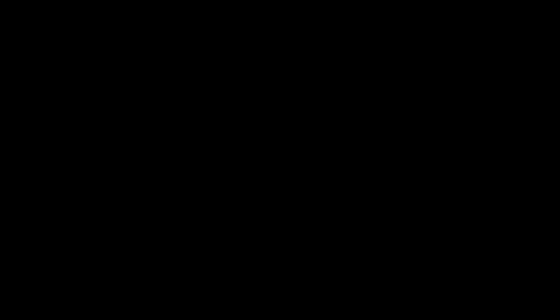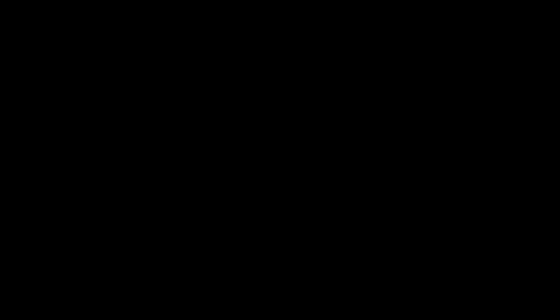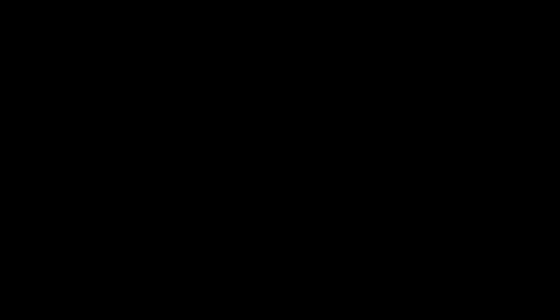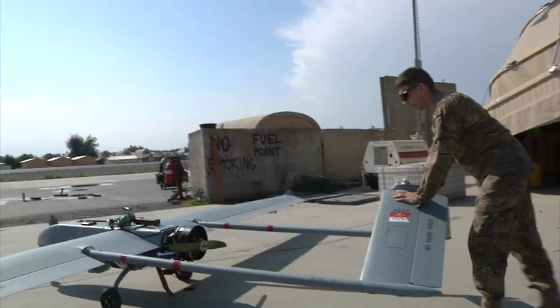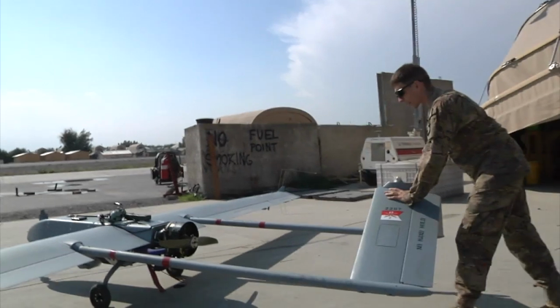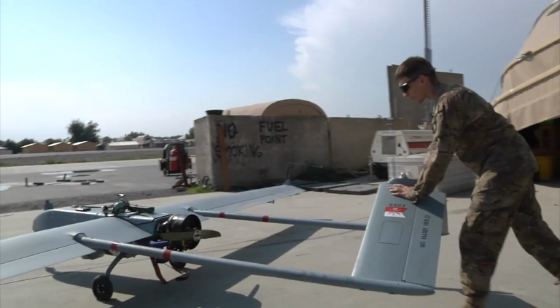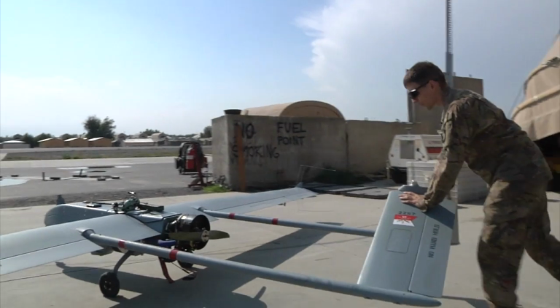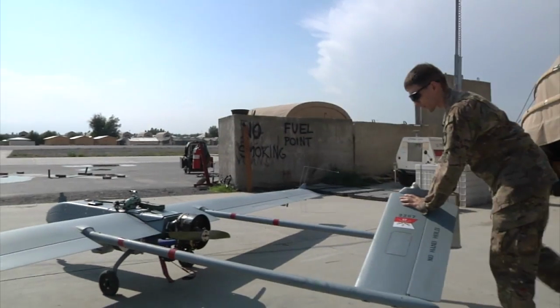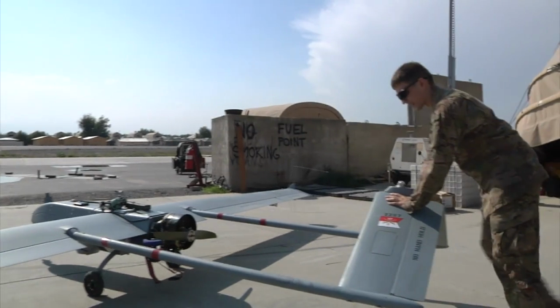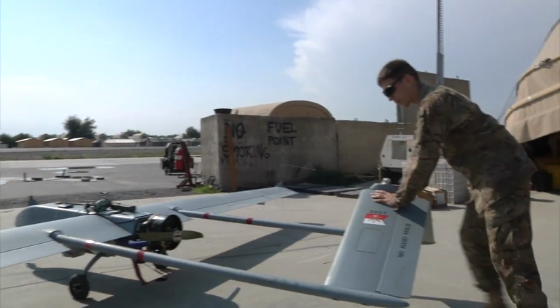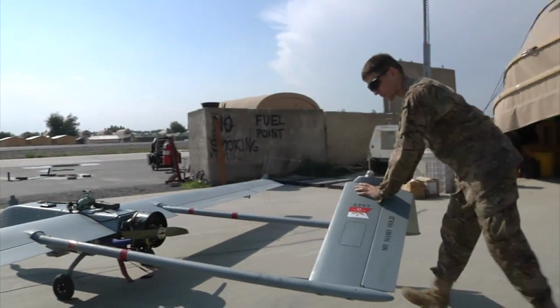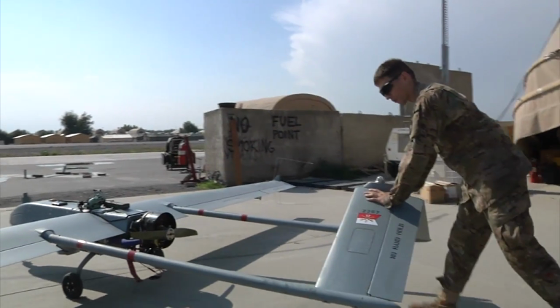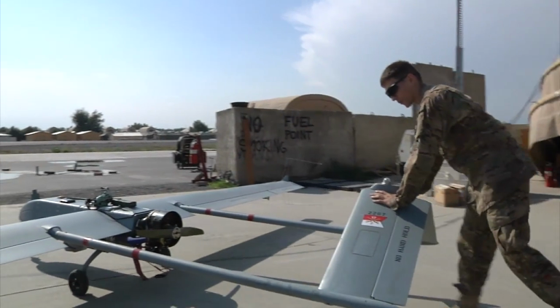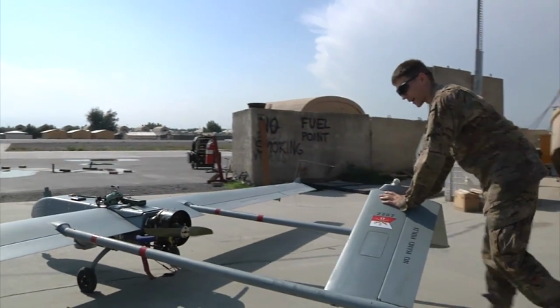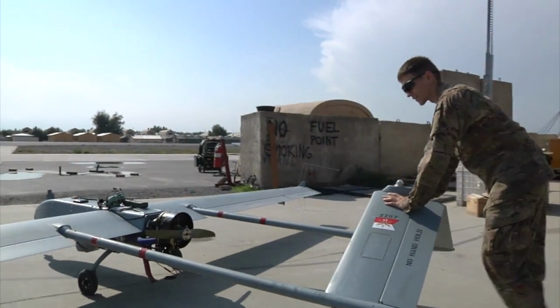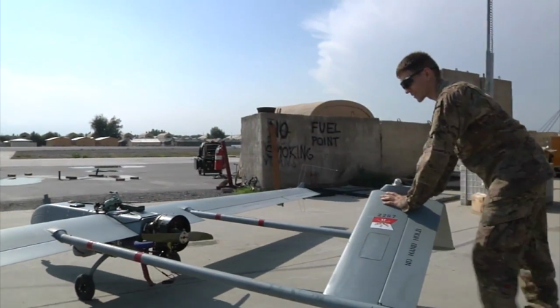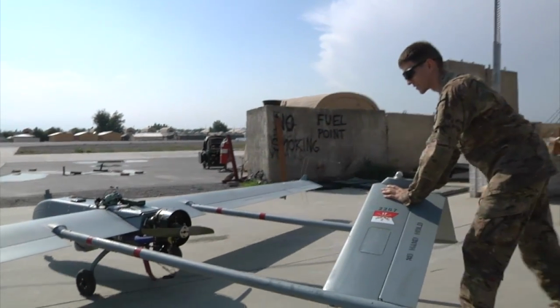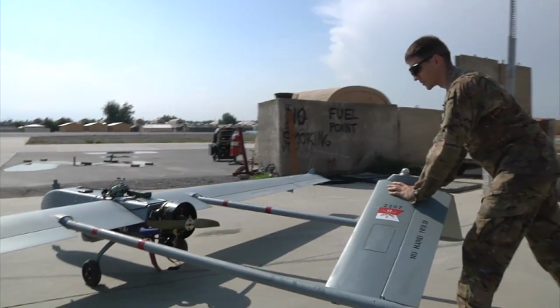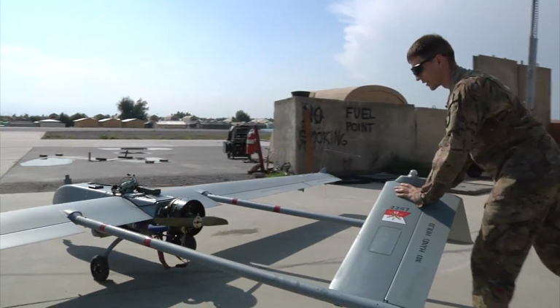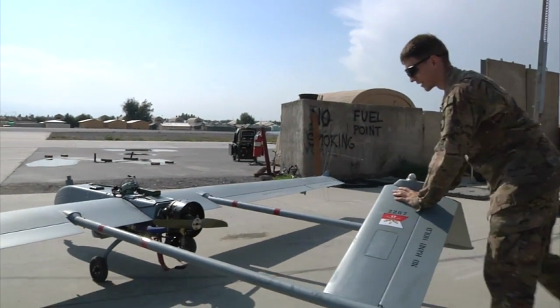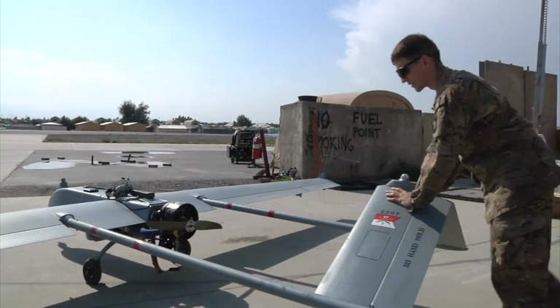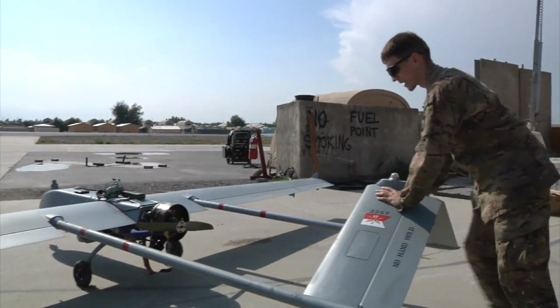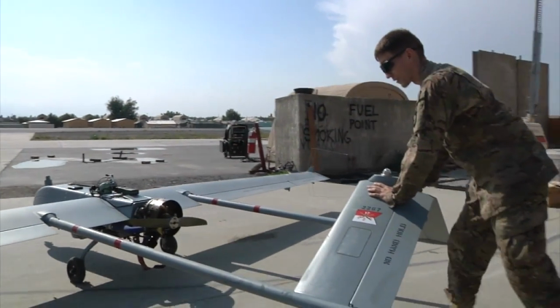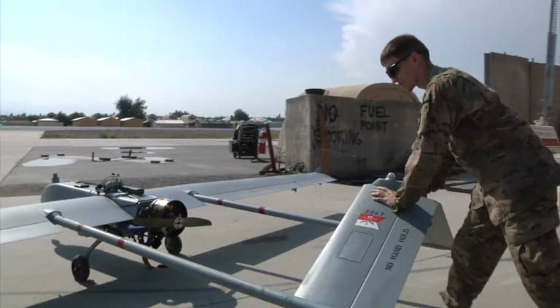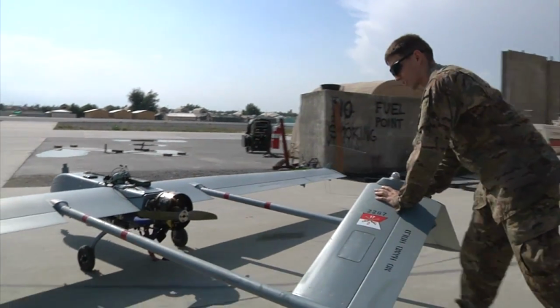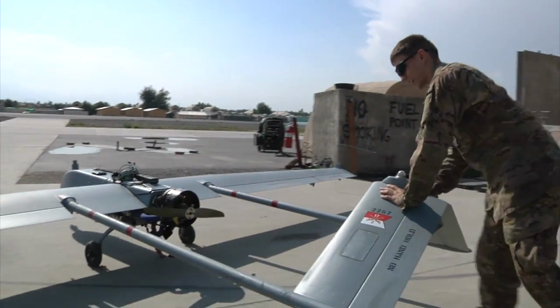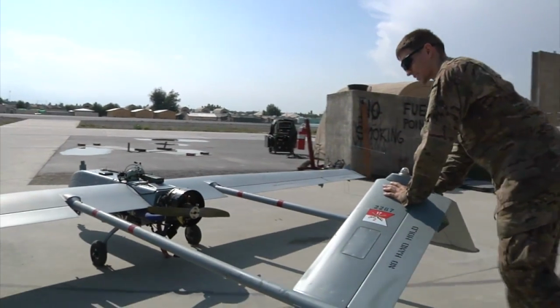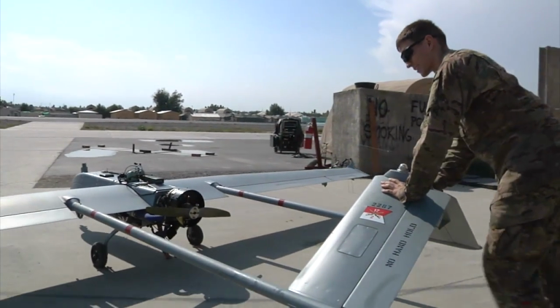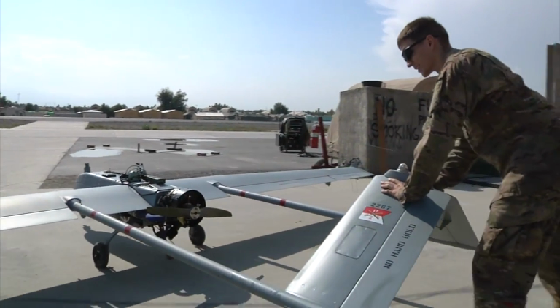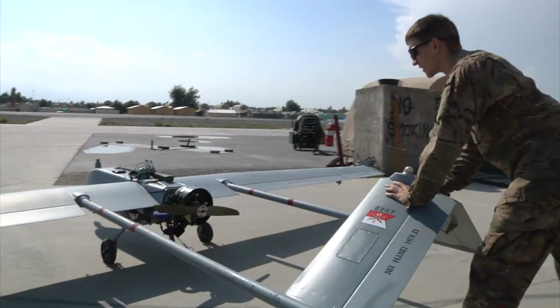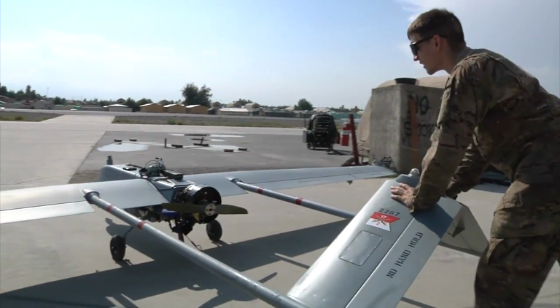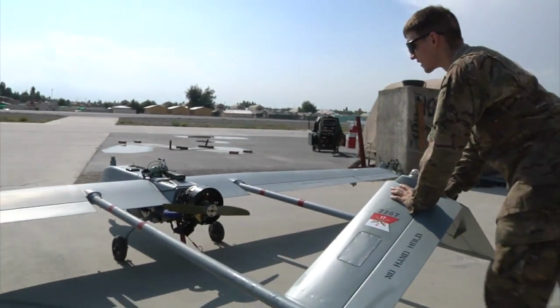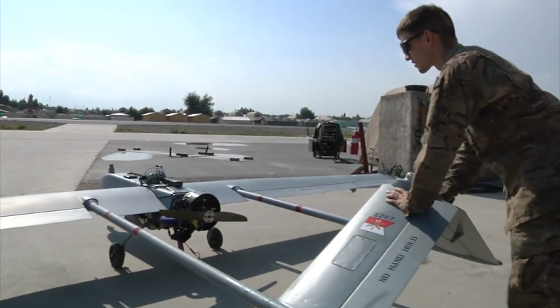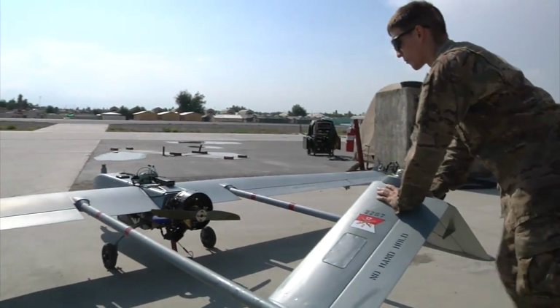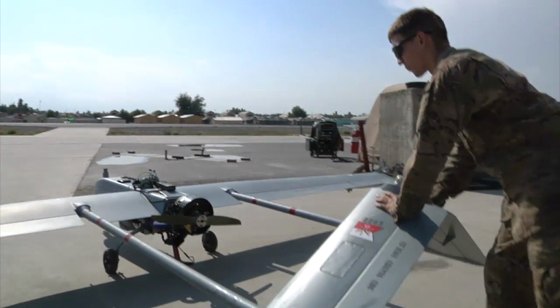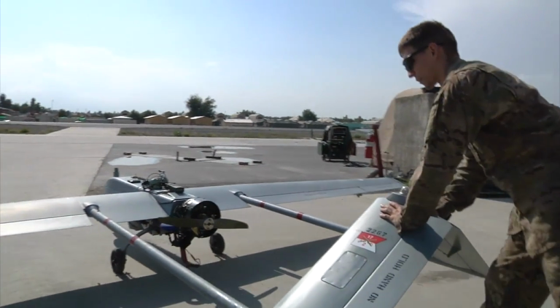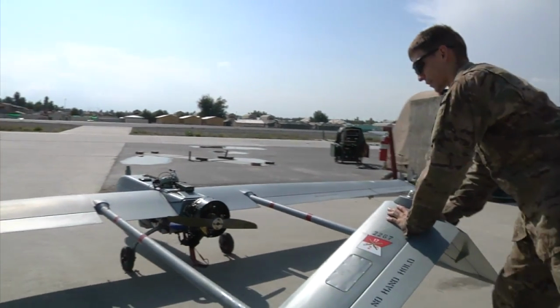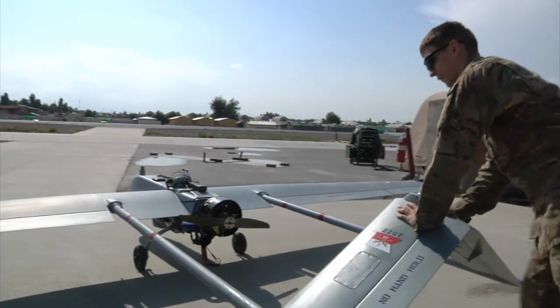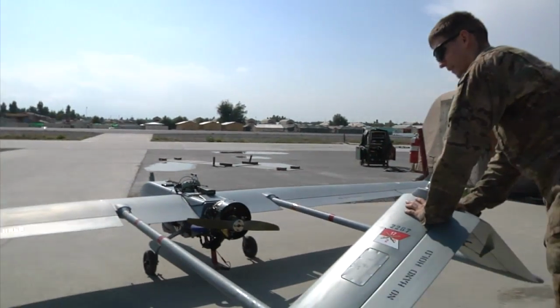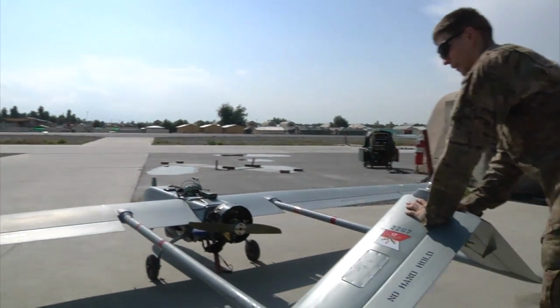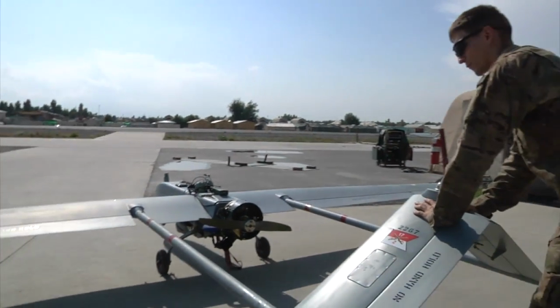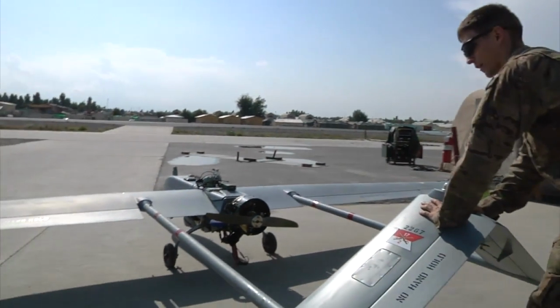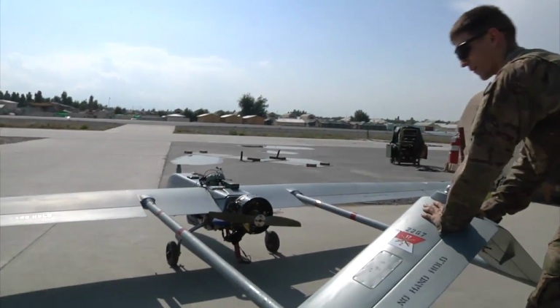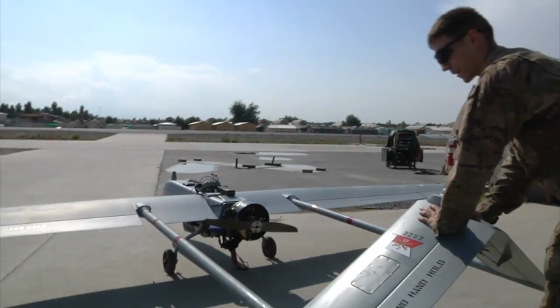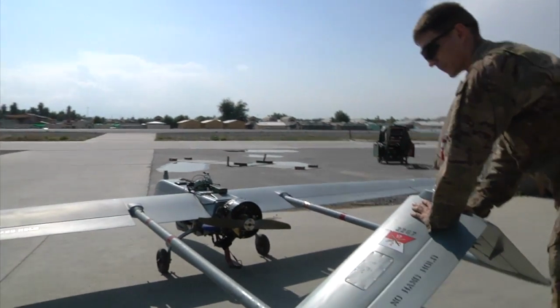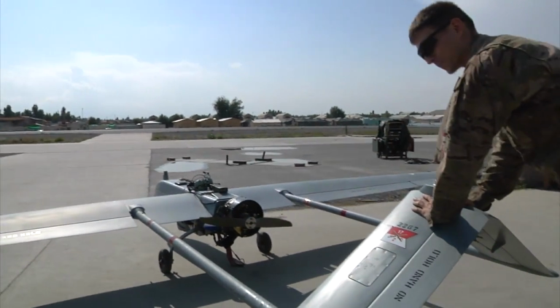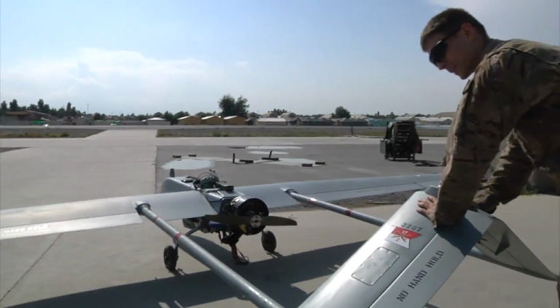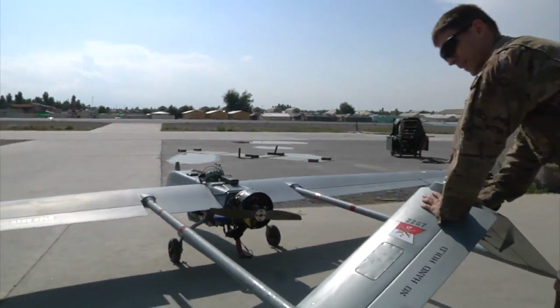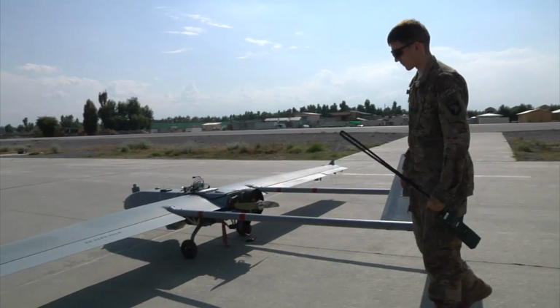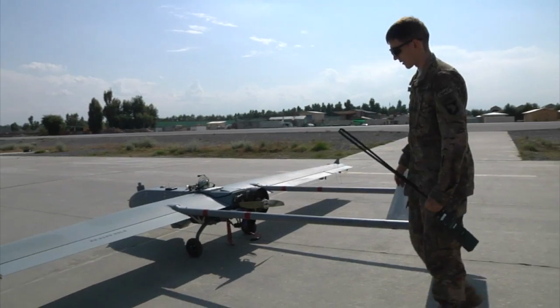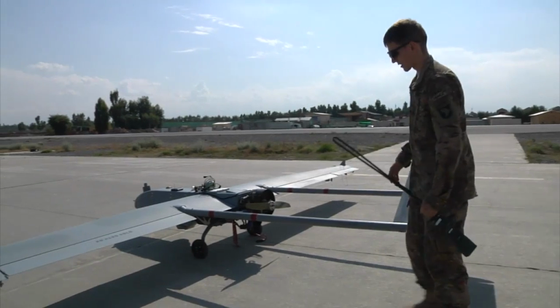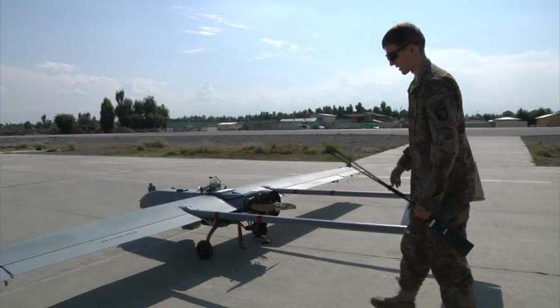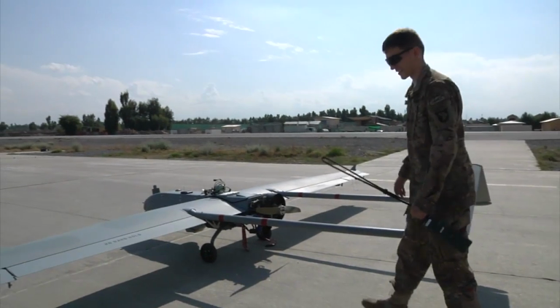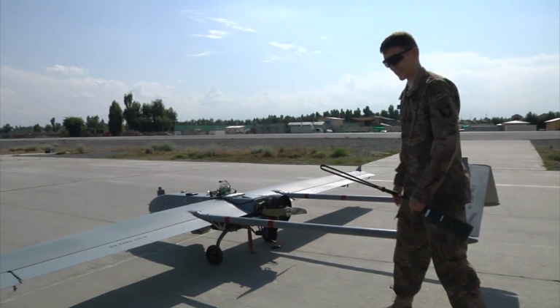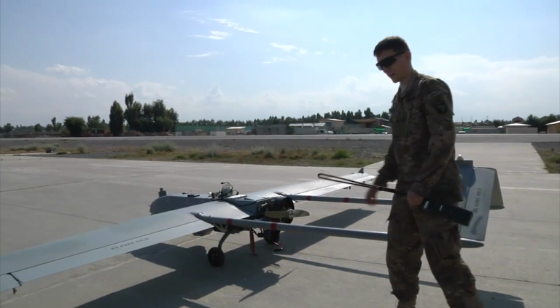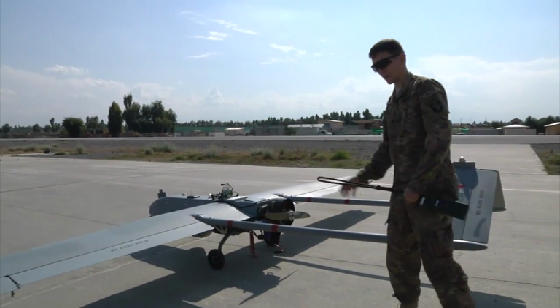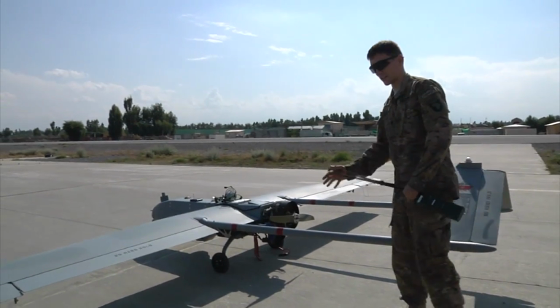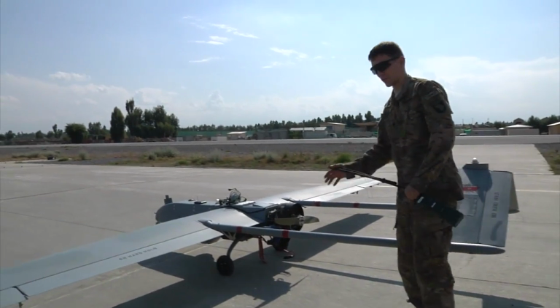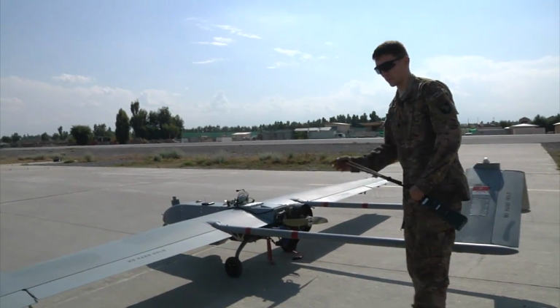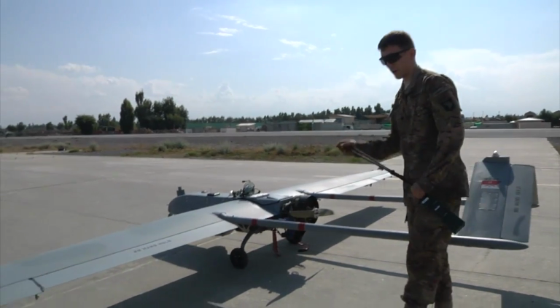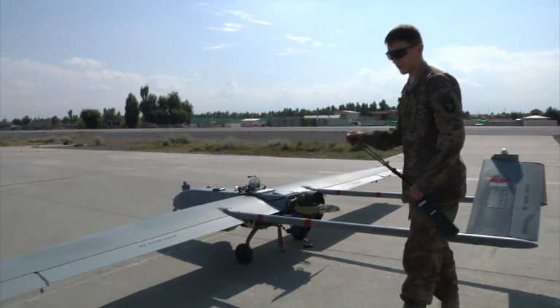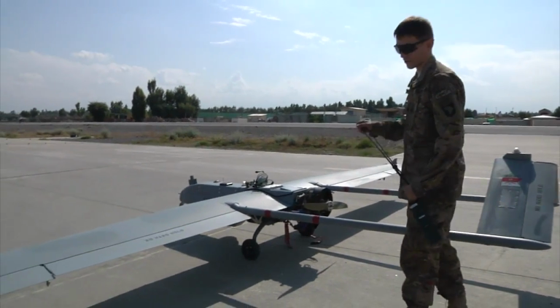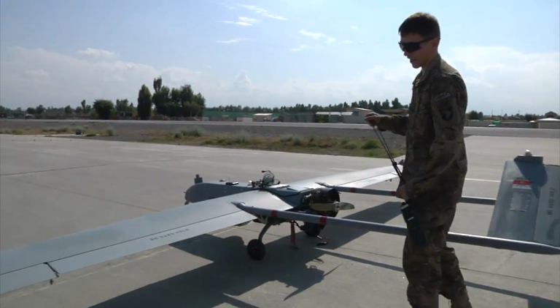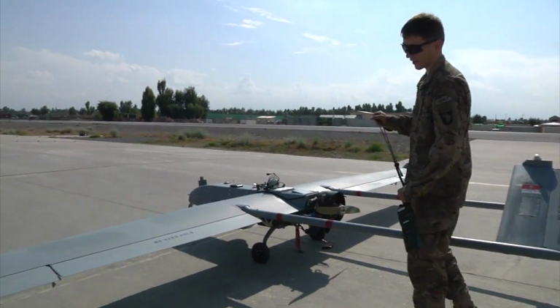All right, well right now we're rolling out to do status checks, so I'm going to park it on the flight line. Like I said, this is the RQ-7 Bravo Shadow.